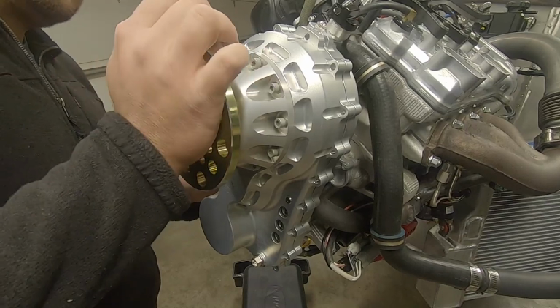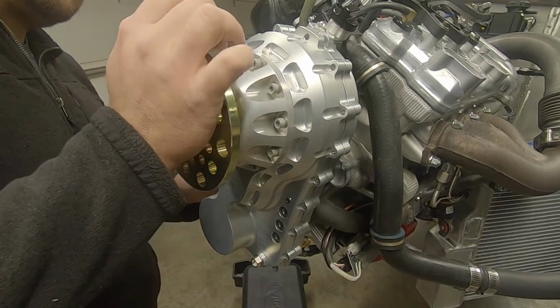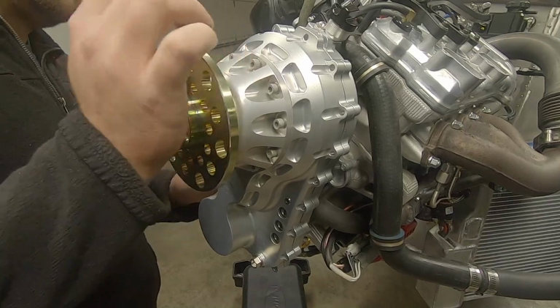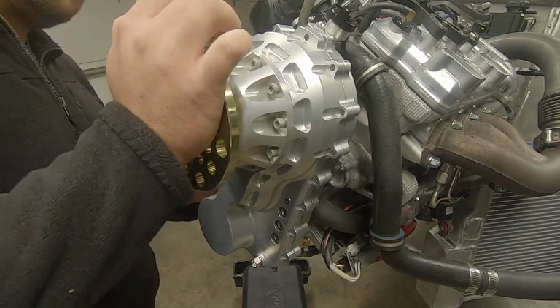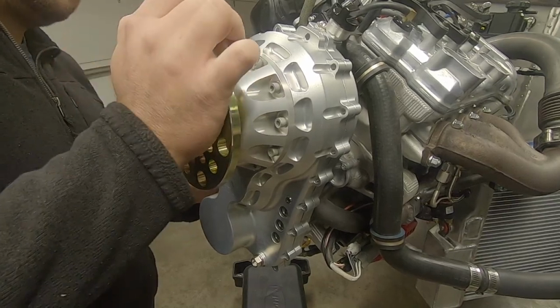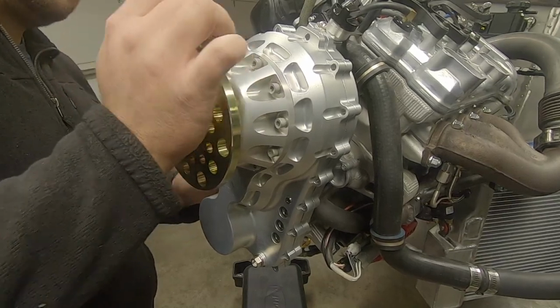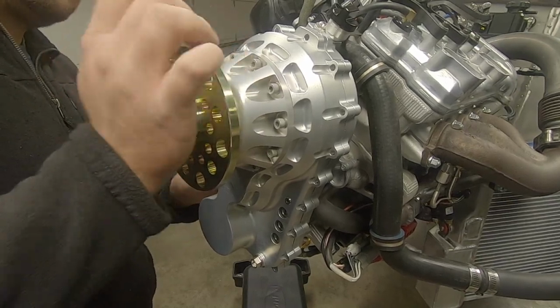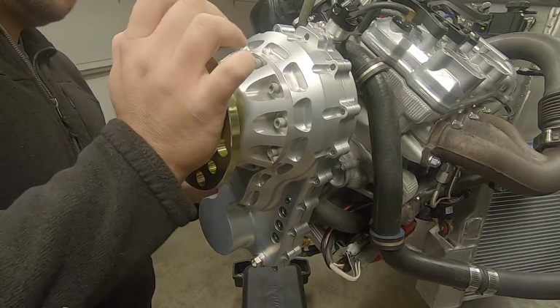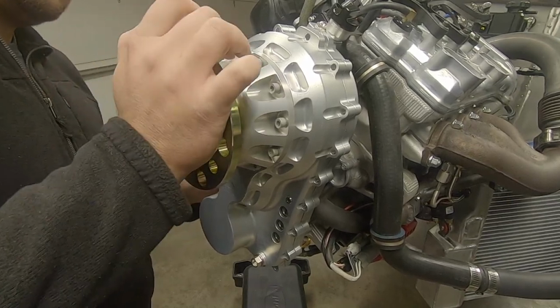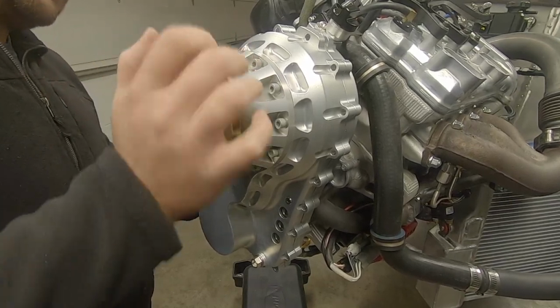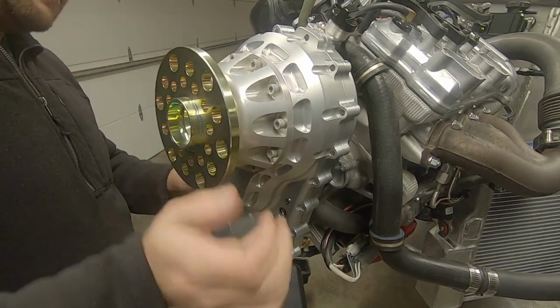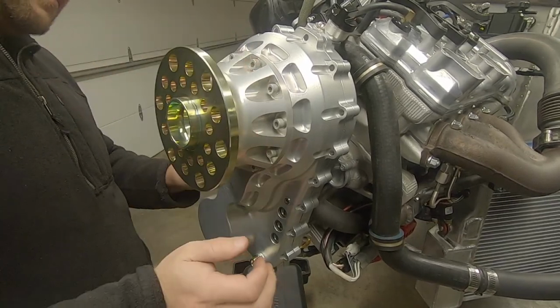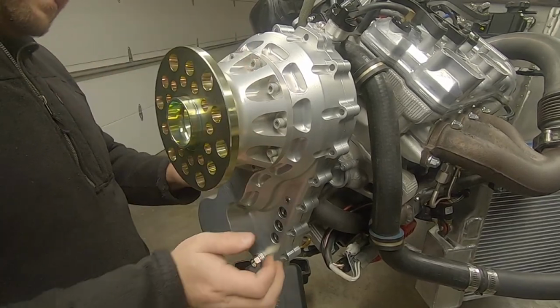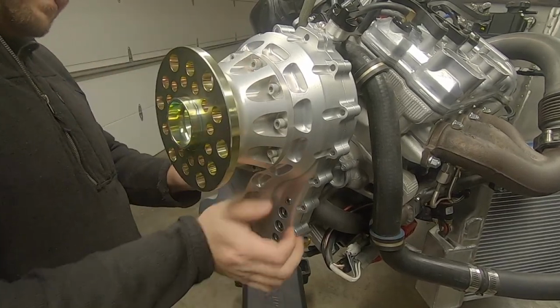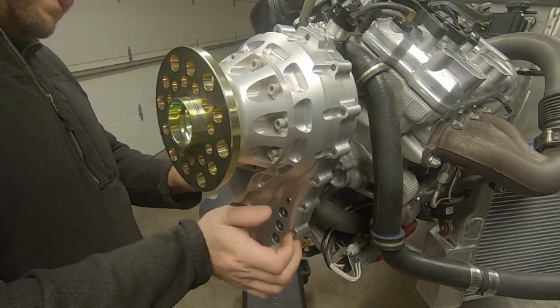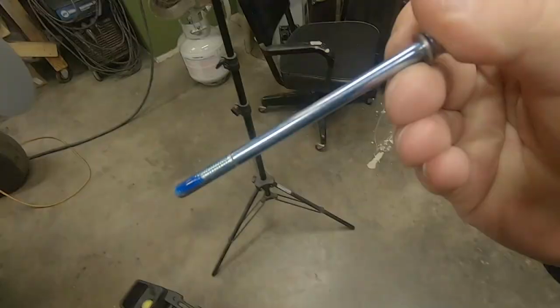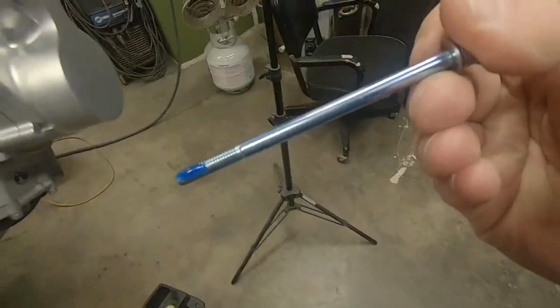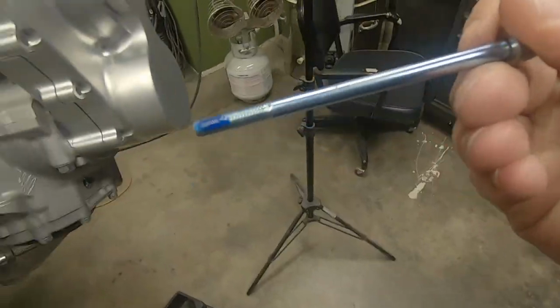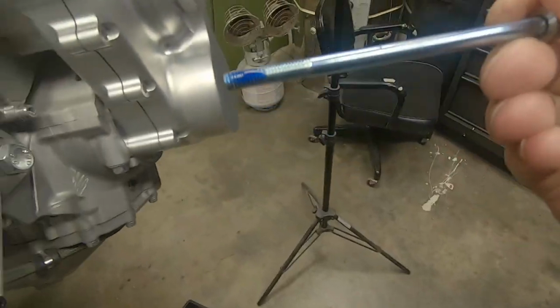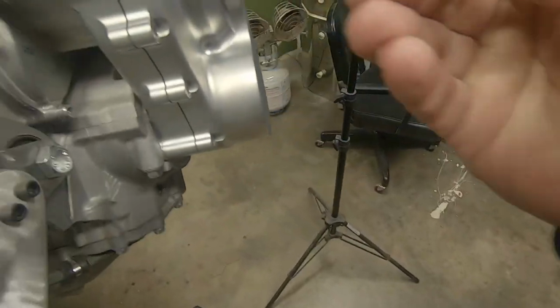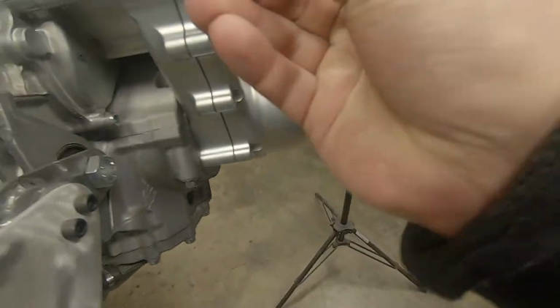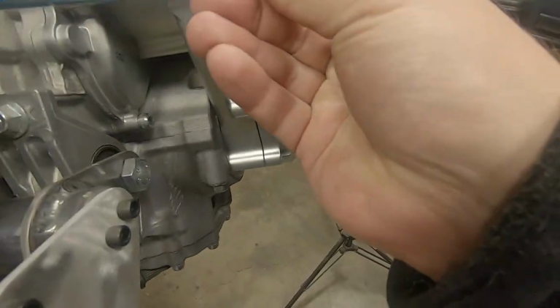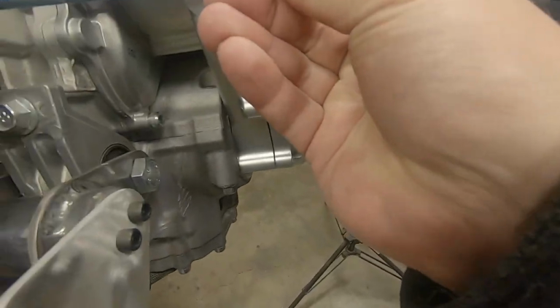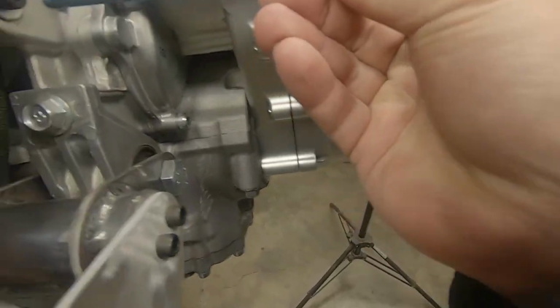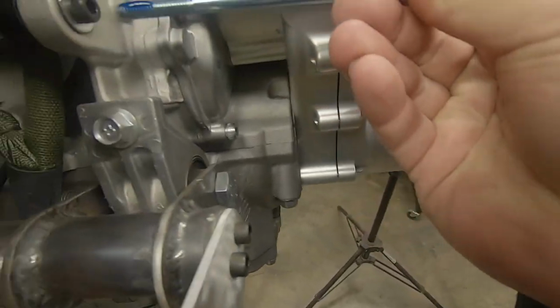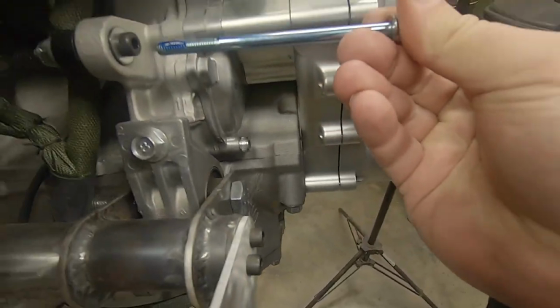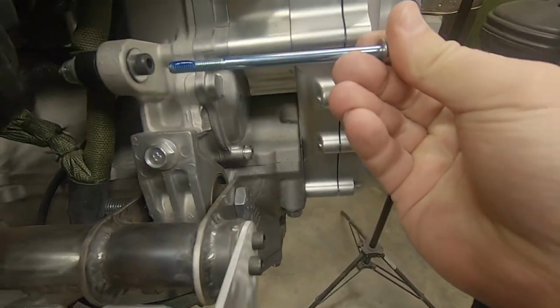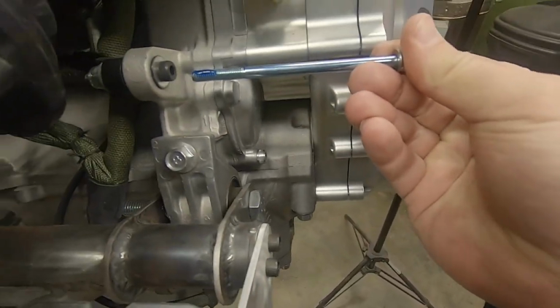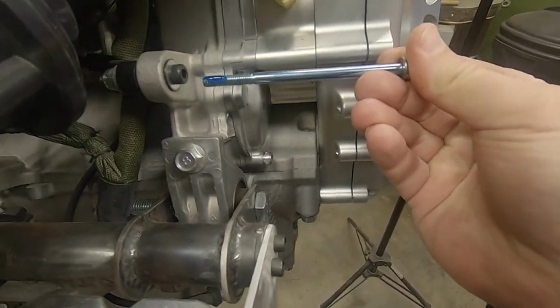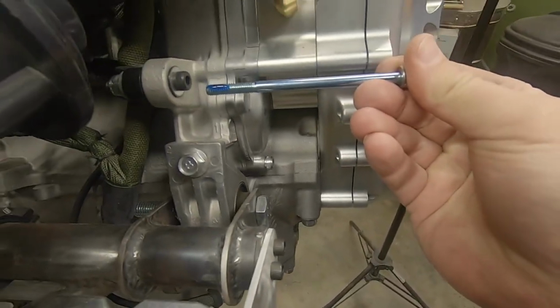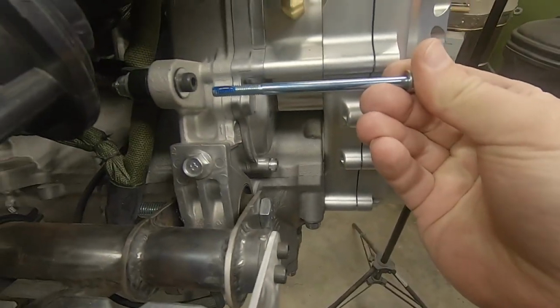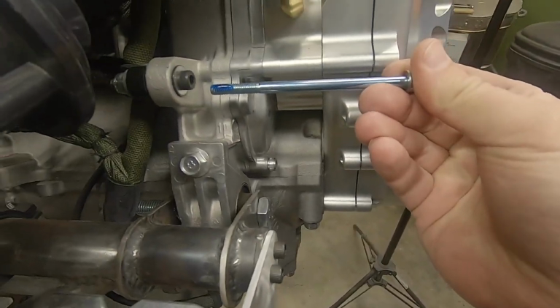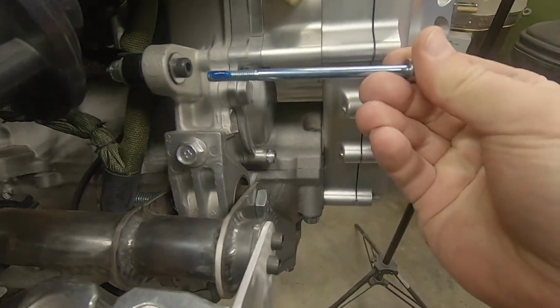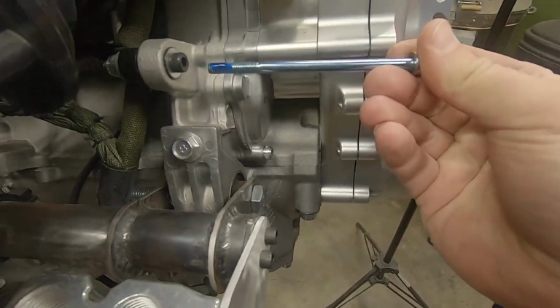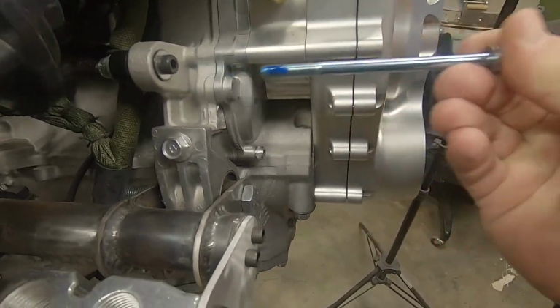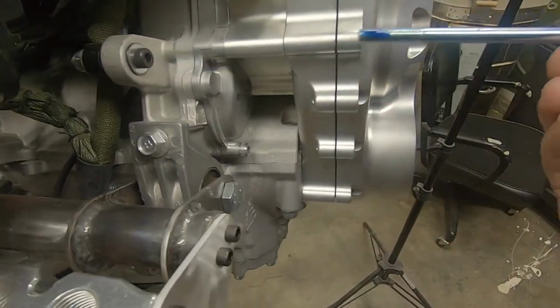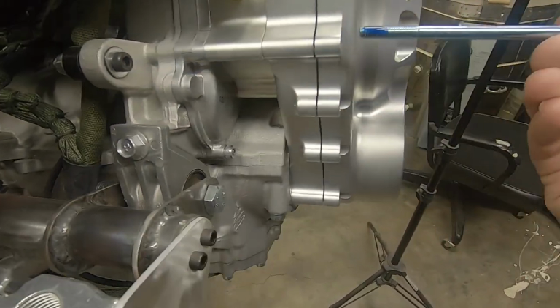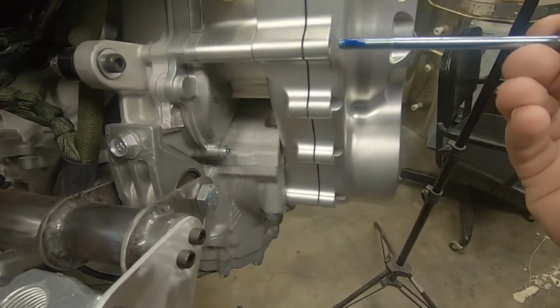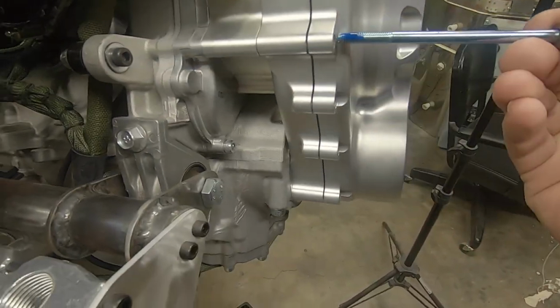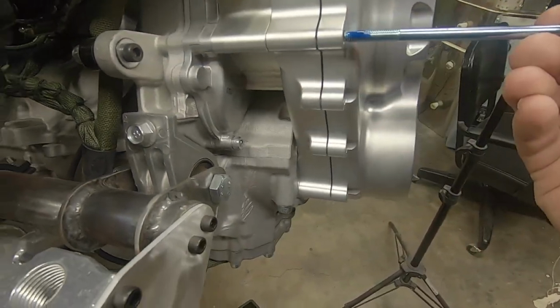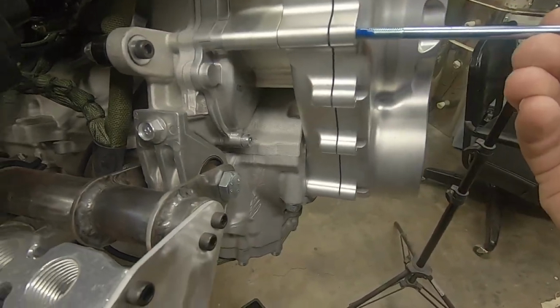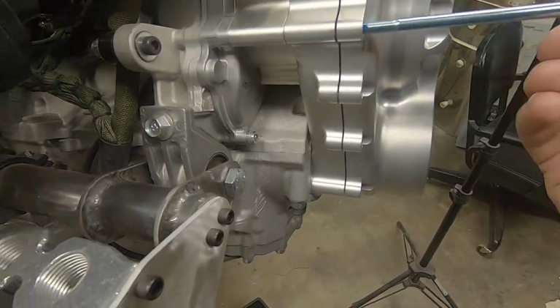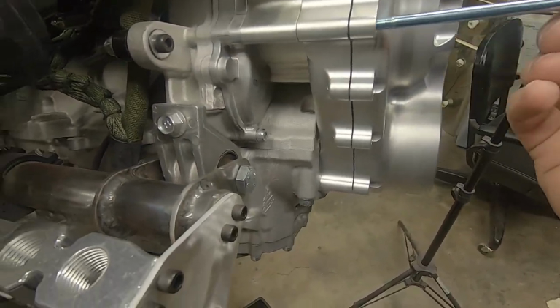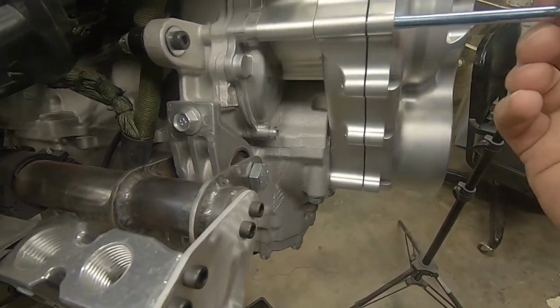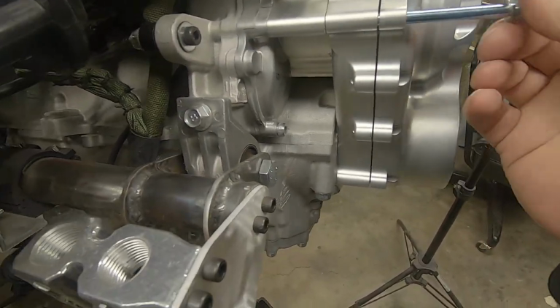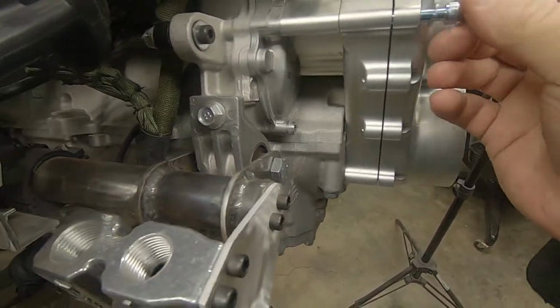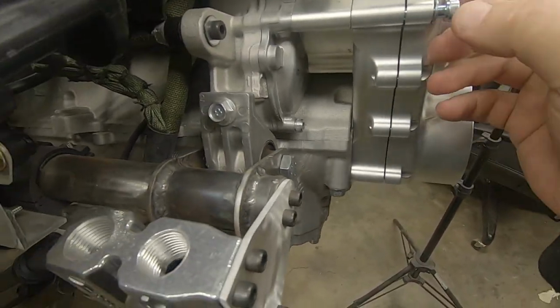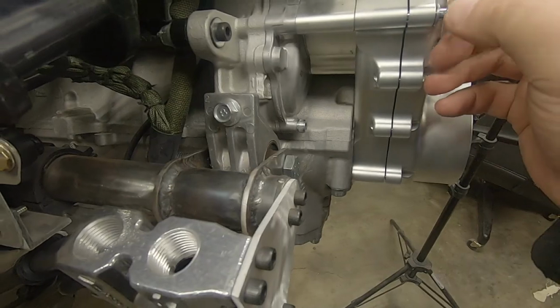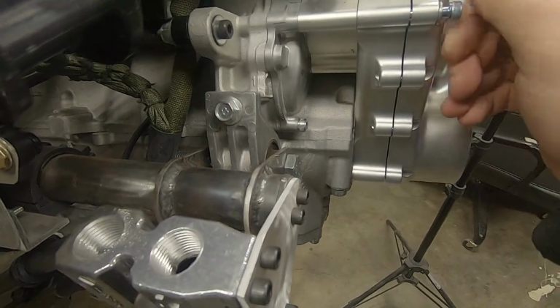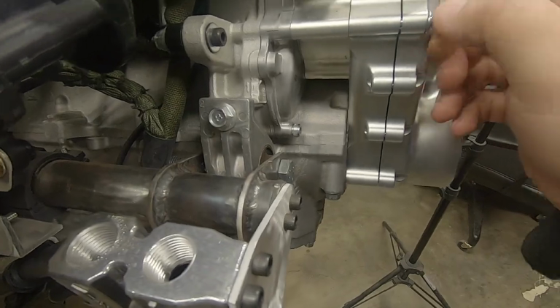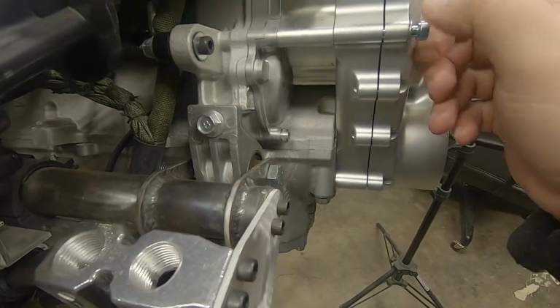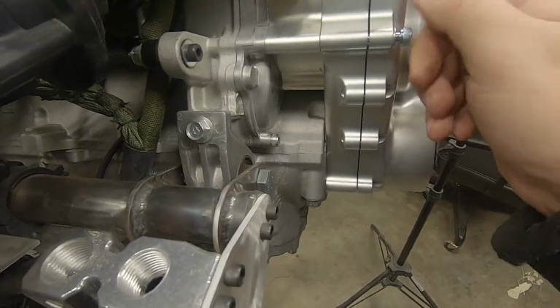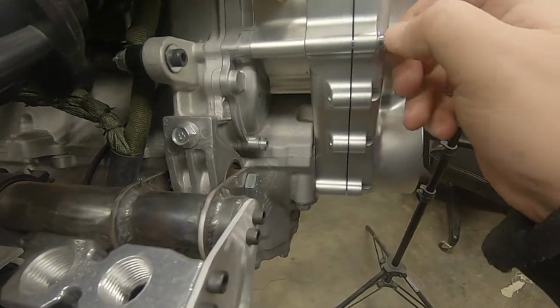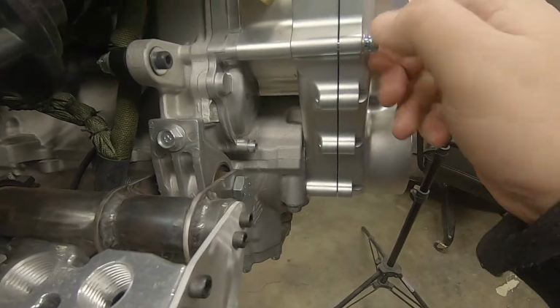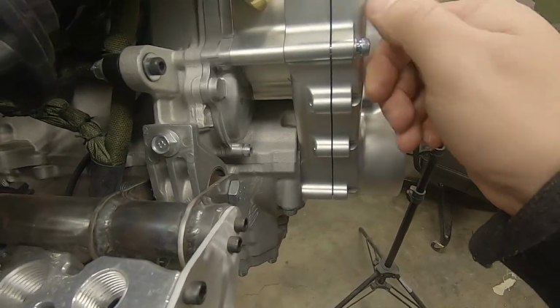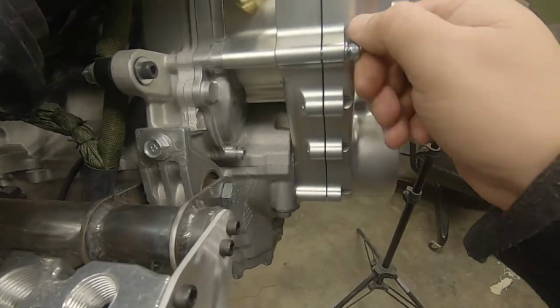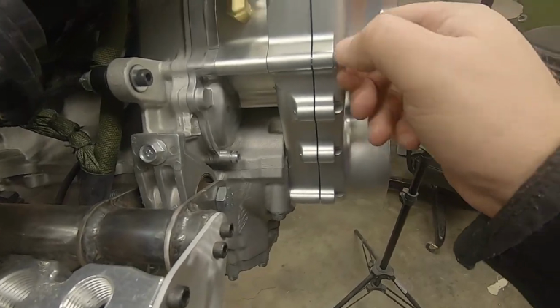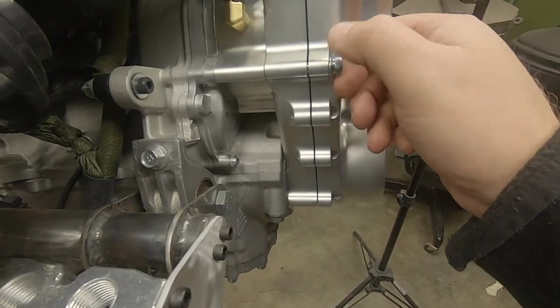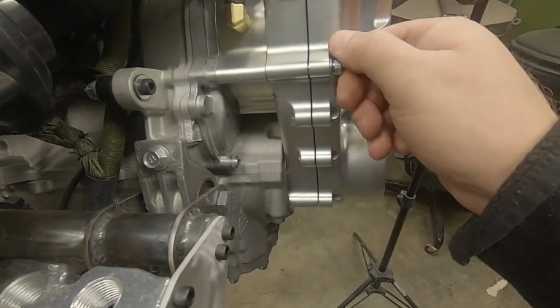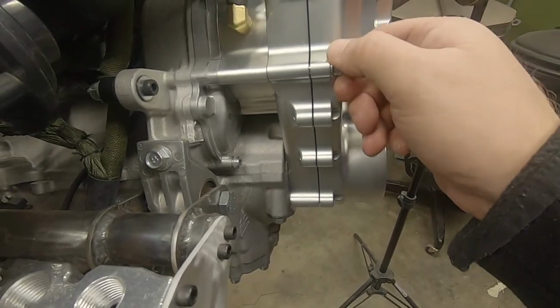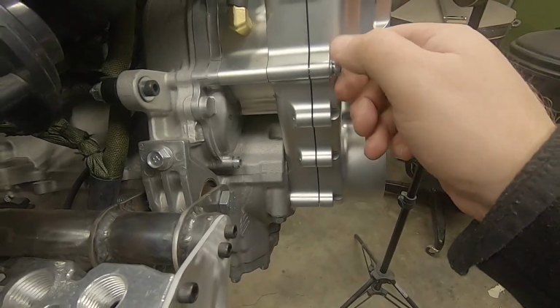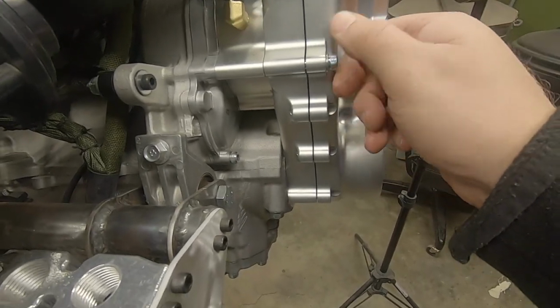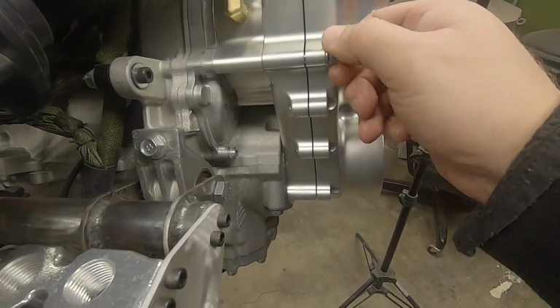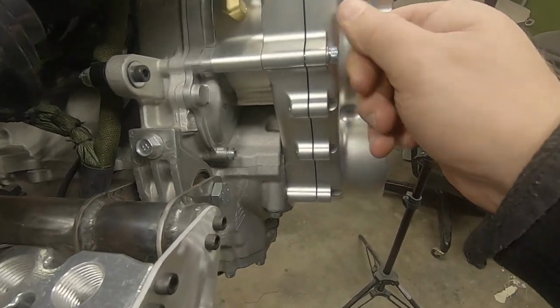I'll point out where the few oddball fasteners go, but most of them are the same length here. They all get medium threadlocker.